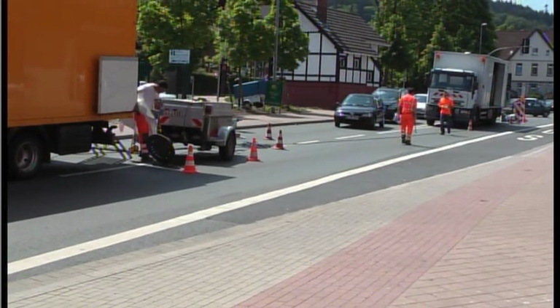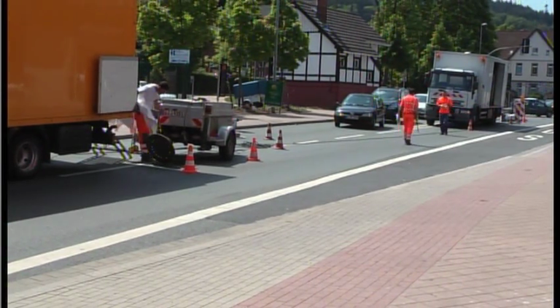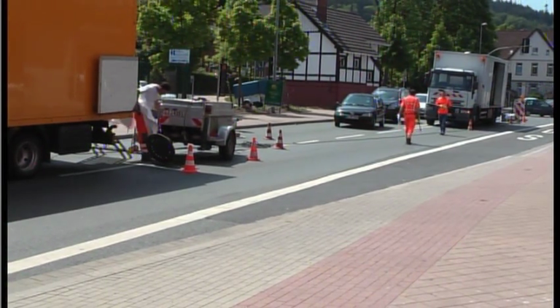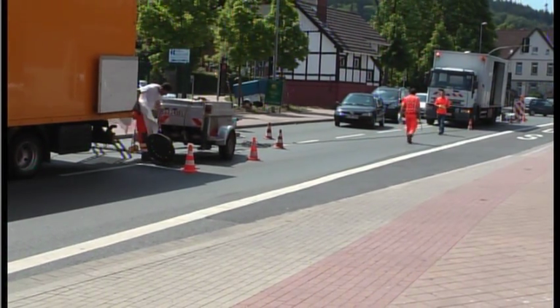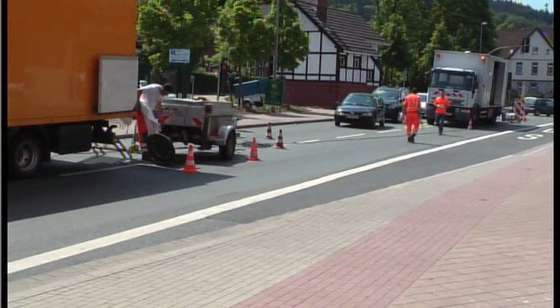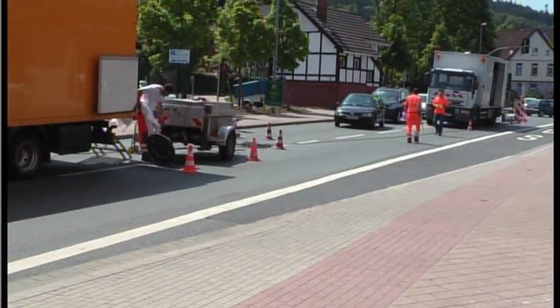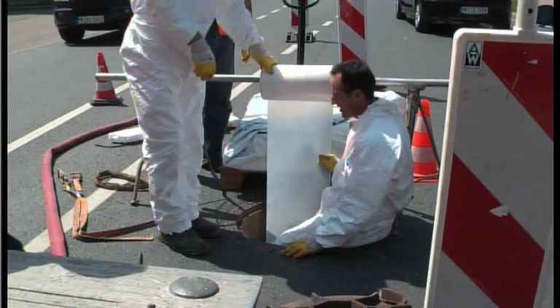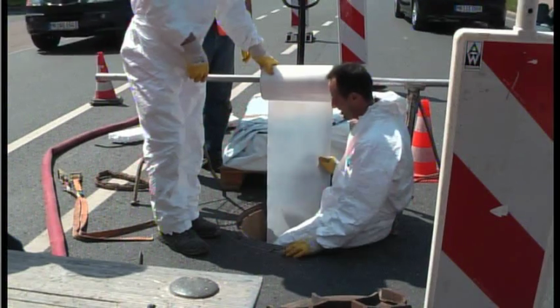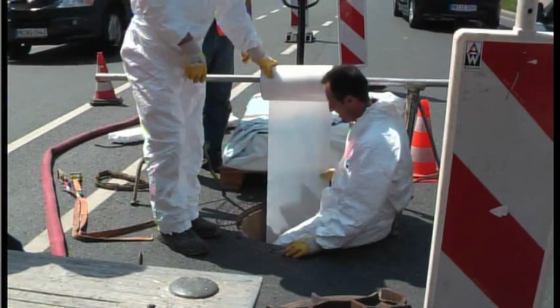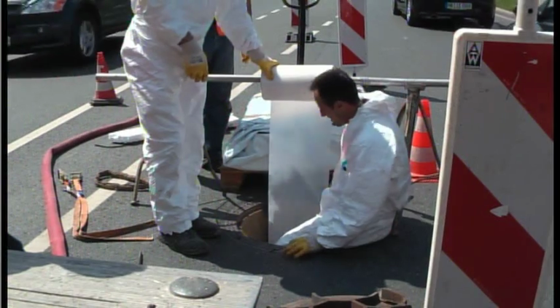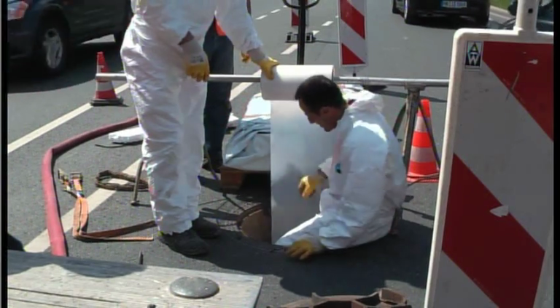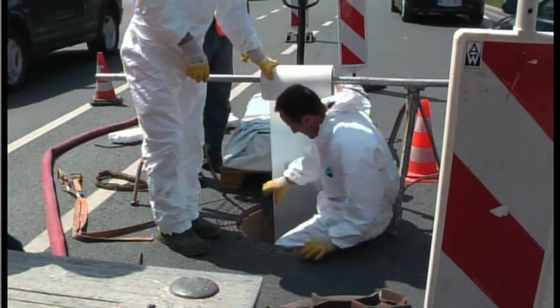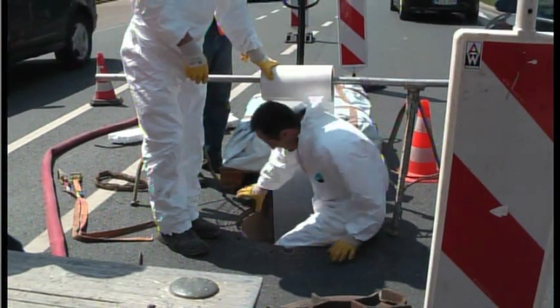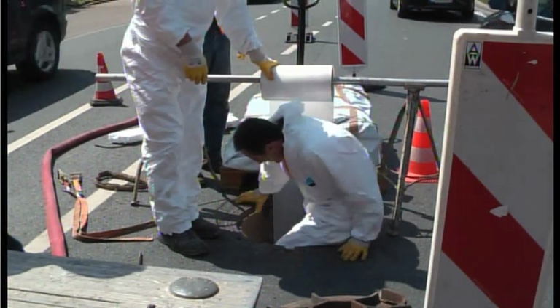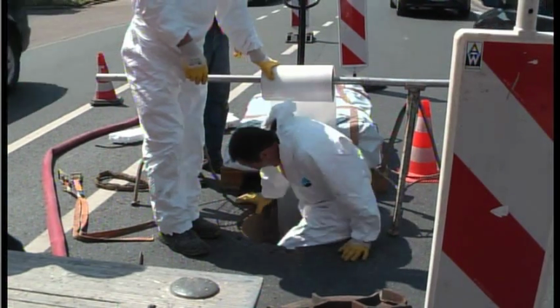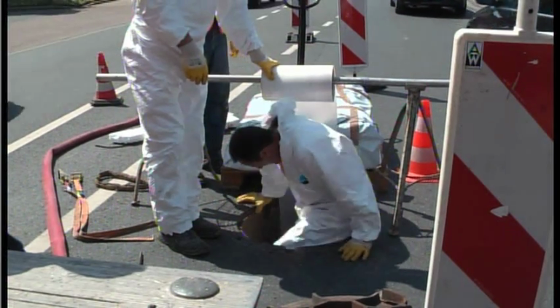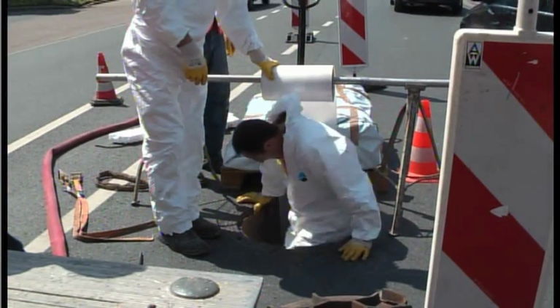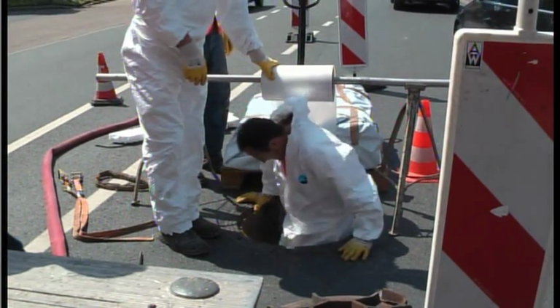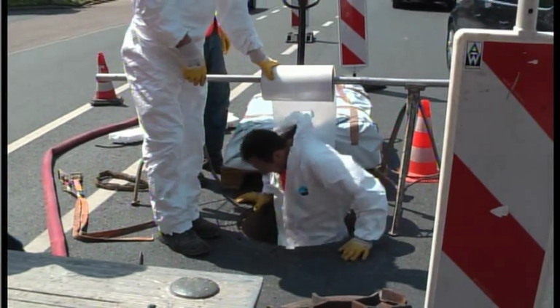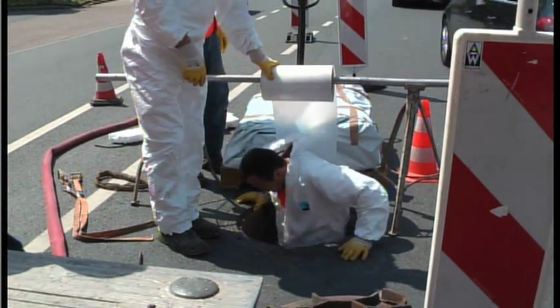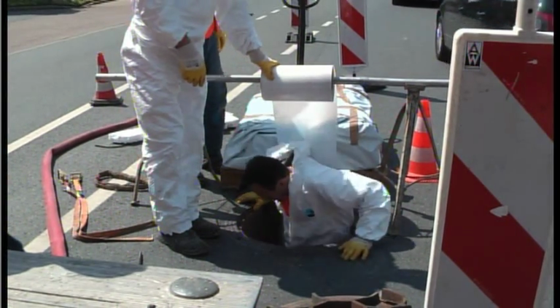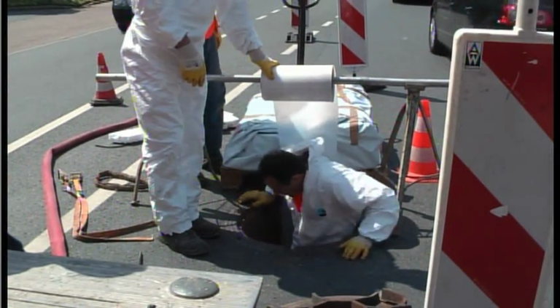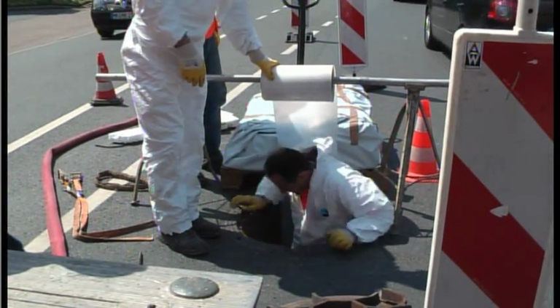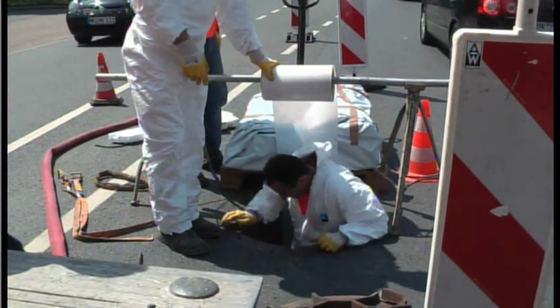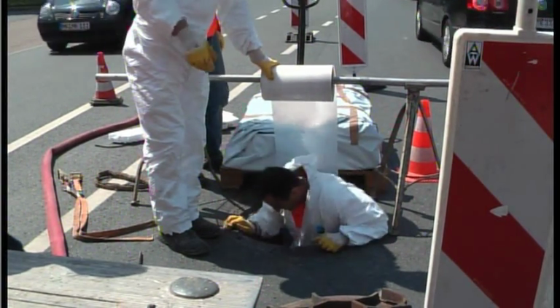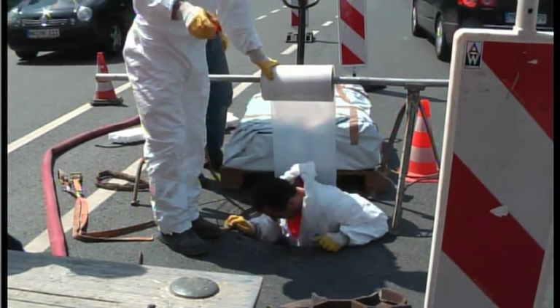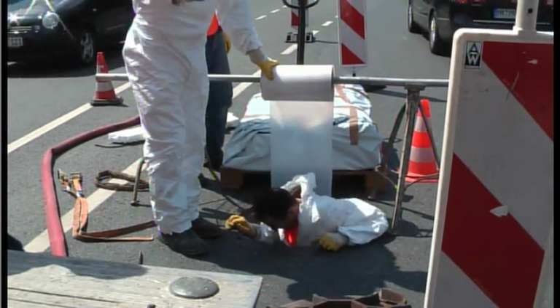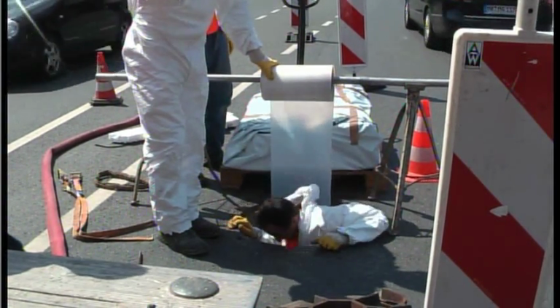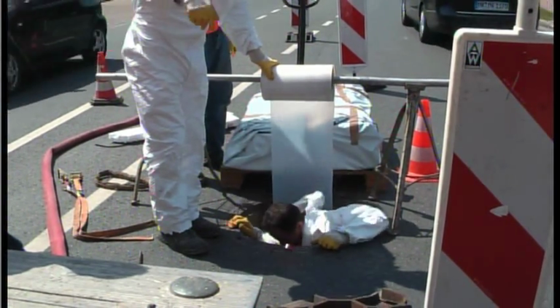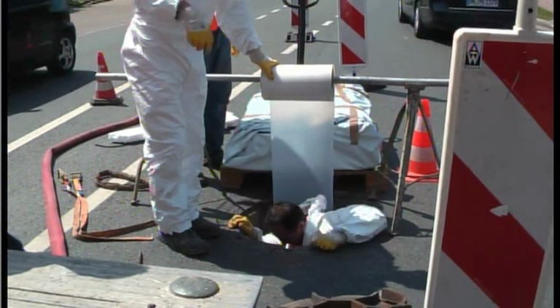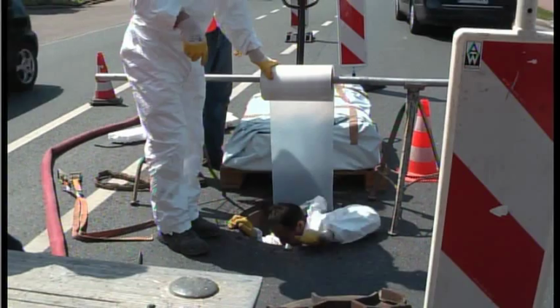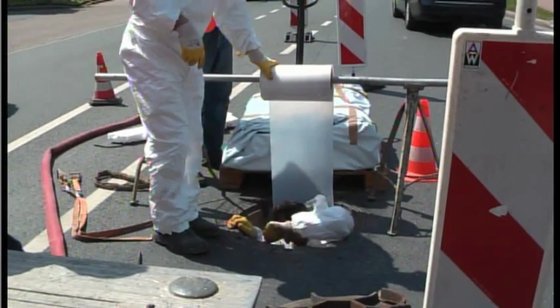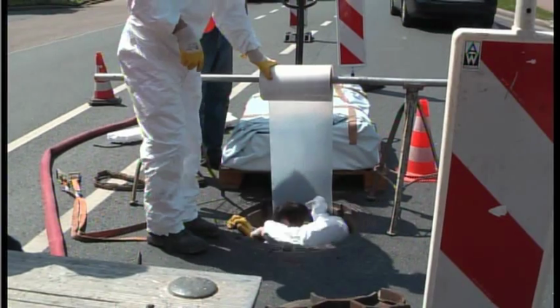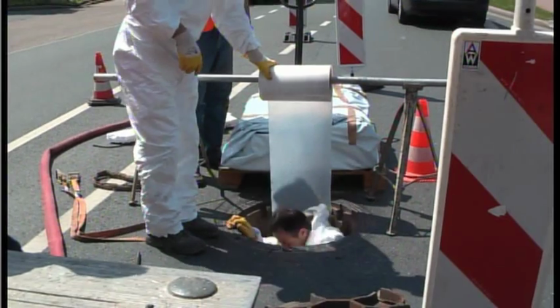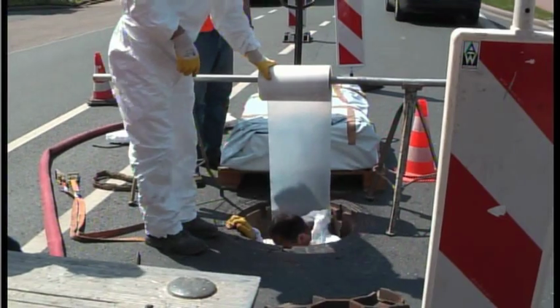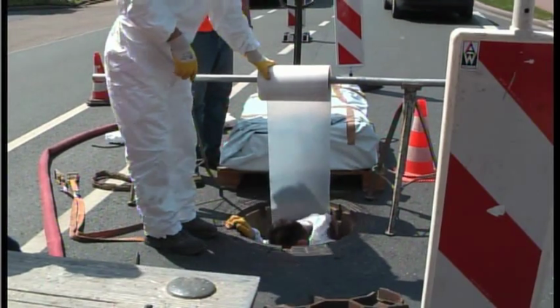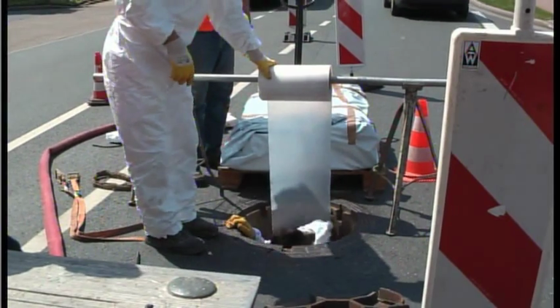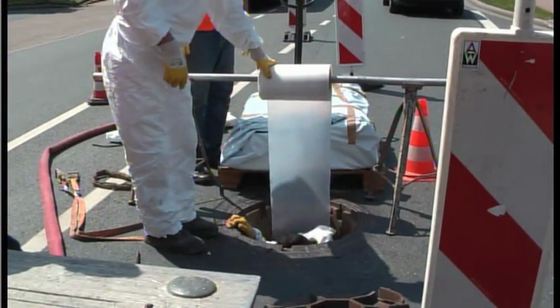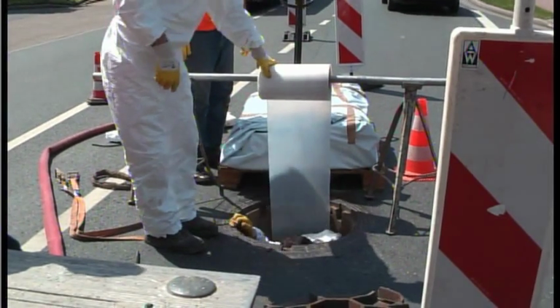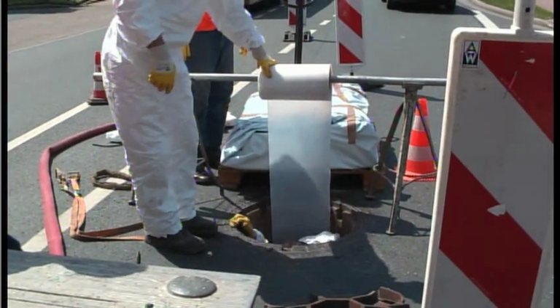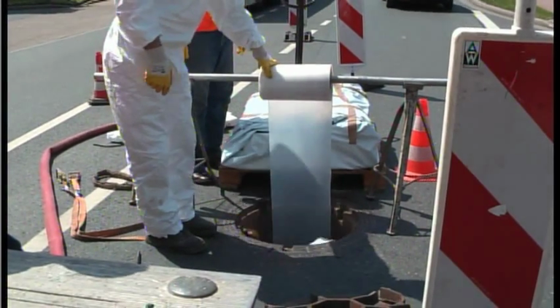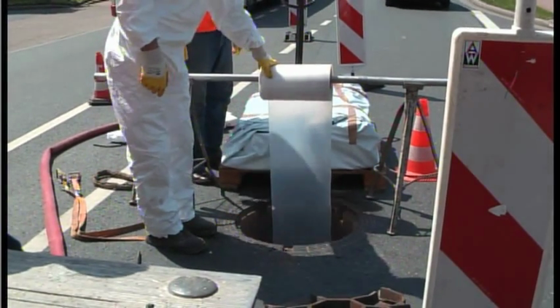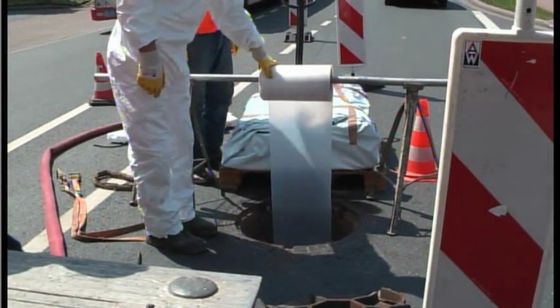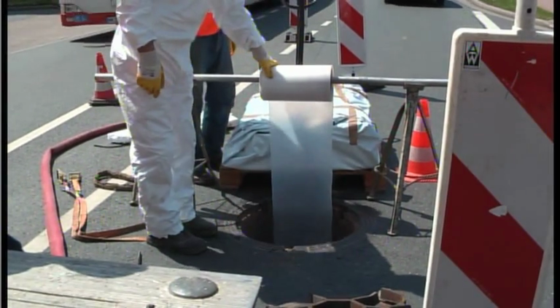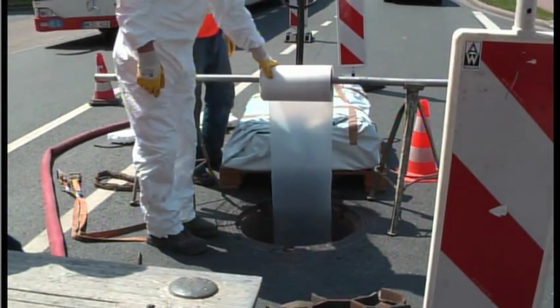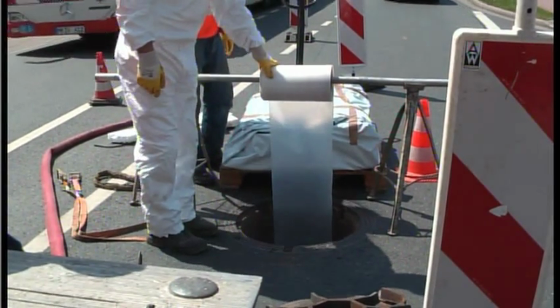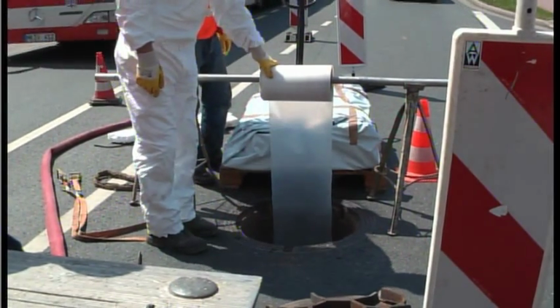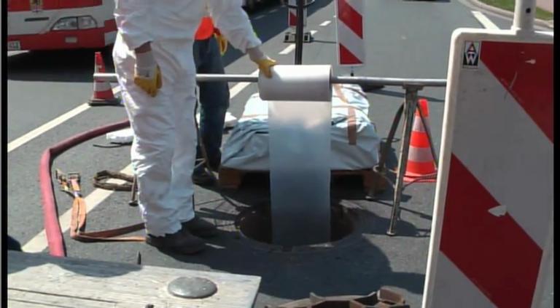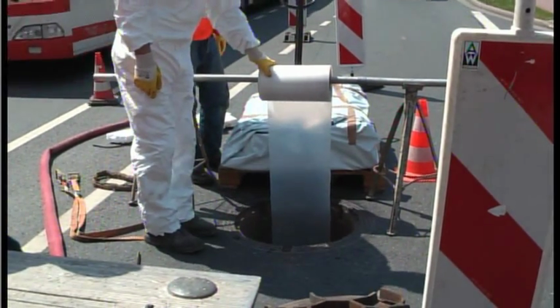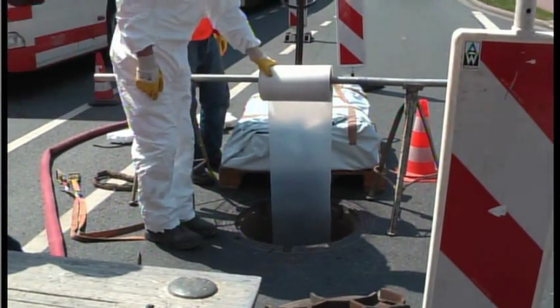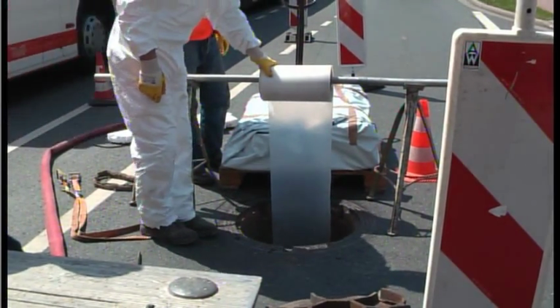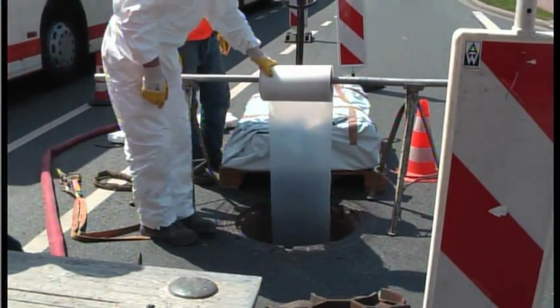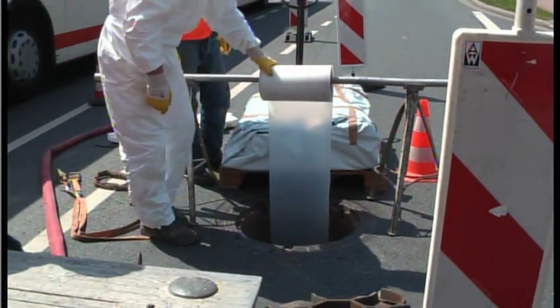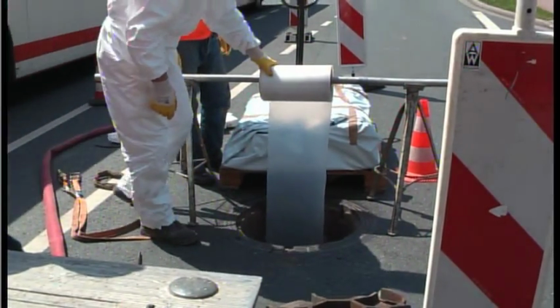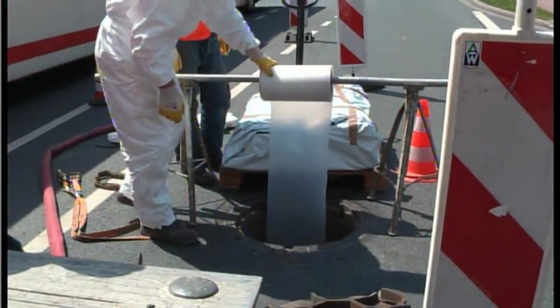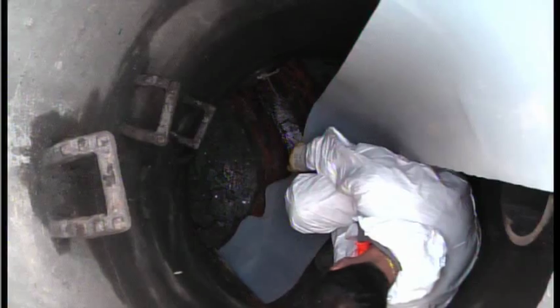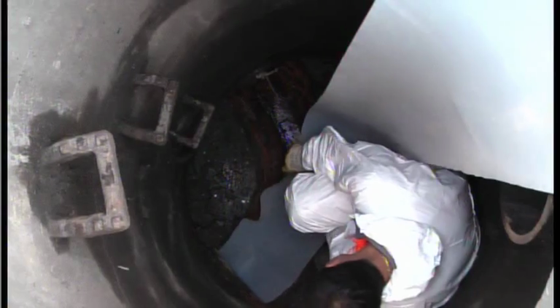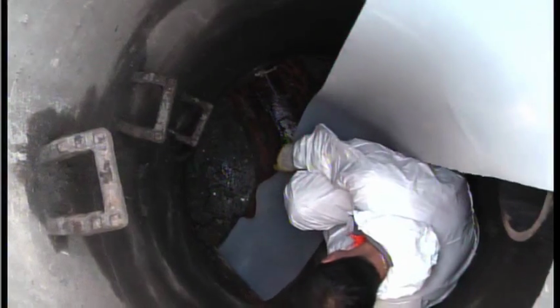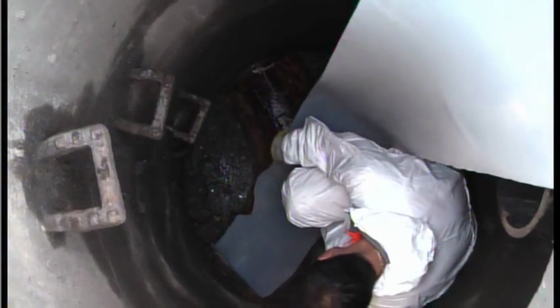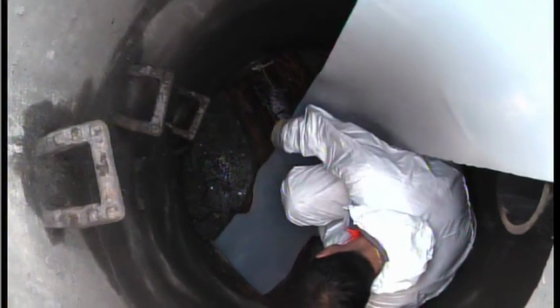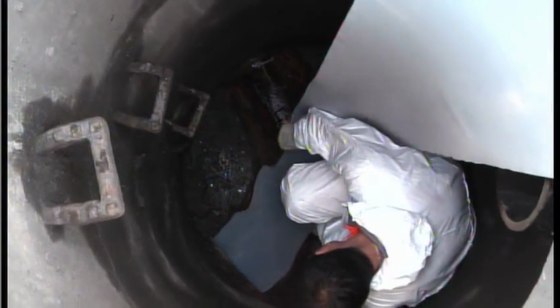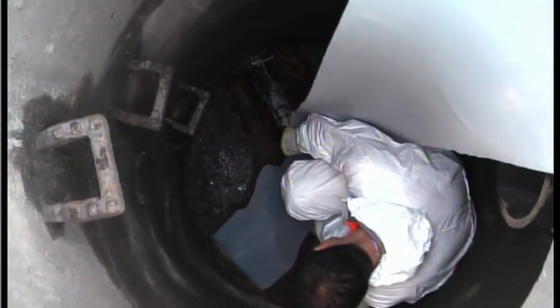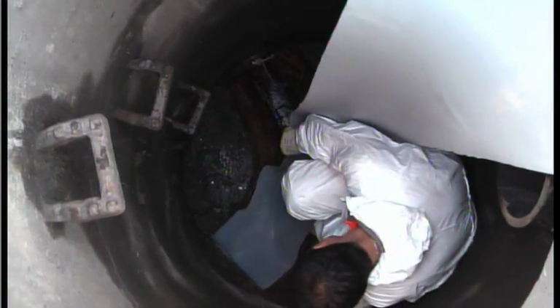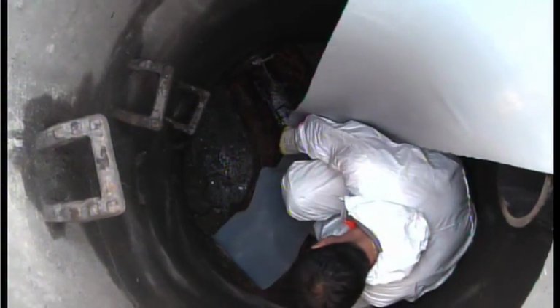Next, pull in the sliding and protecting foil to protect the liner from being damaged when it is pulled in.